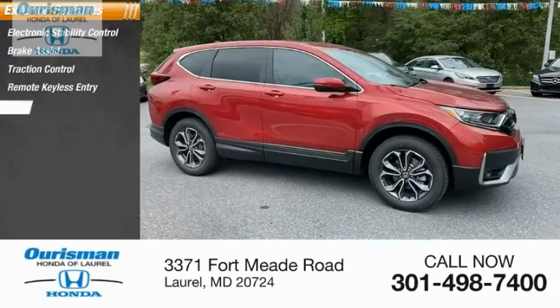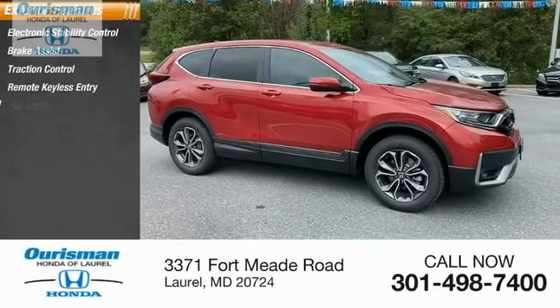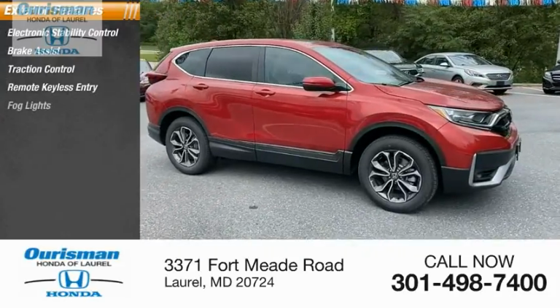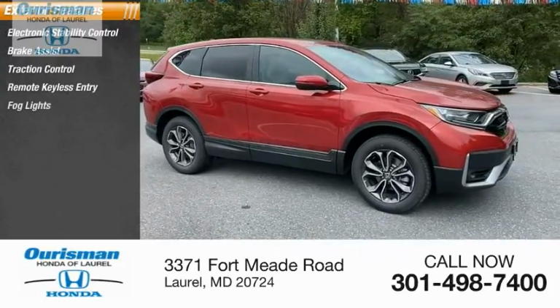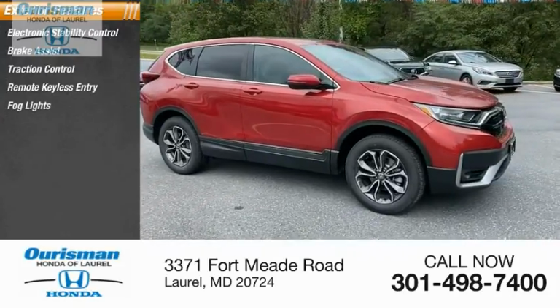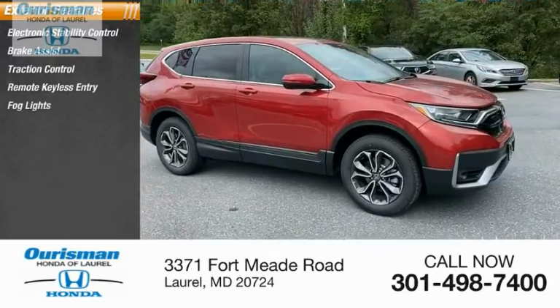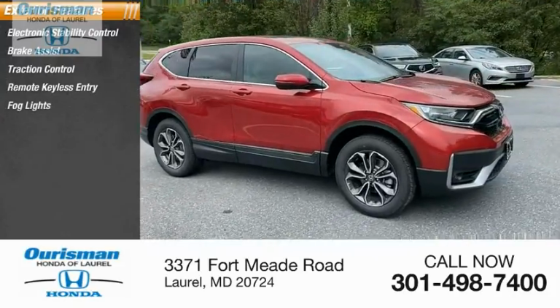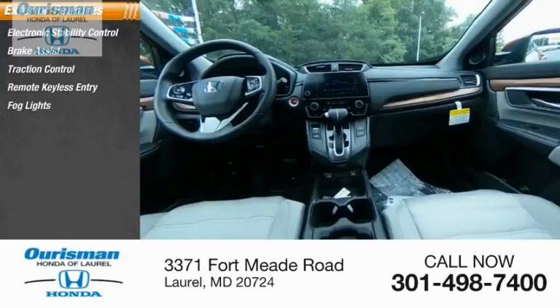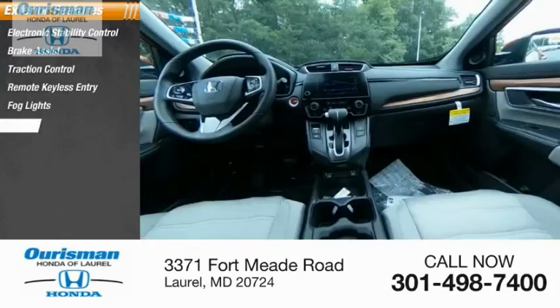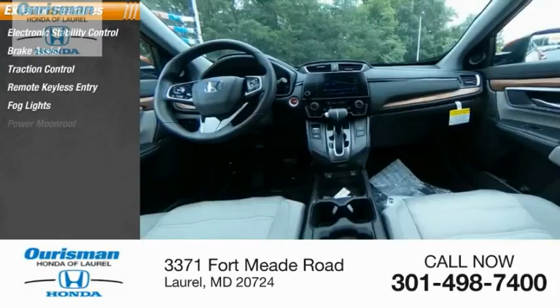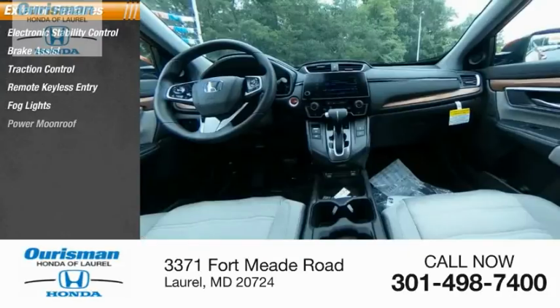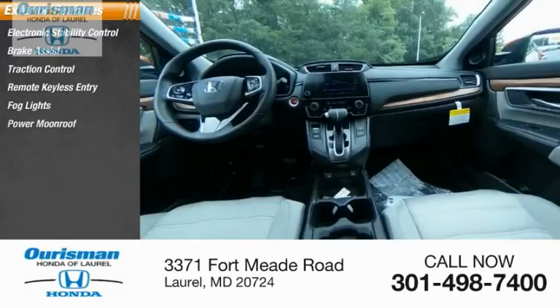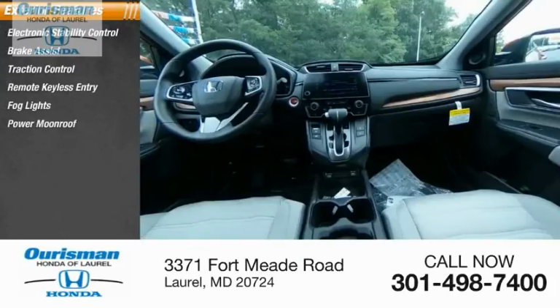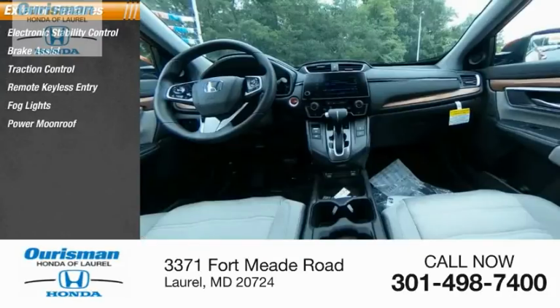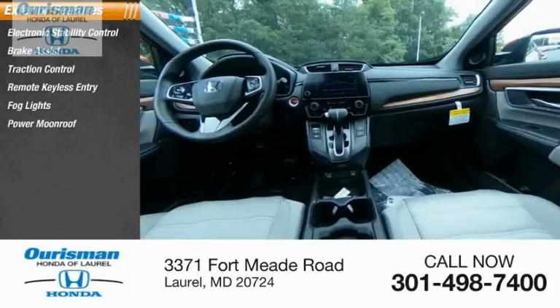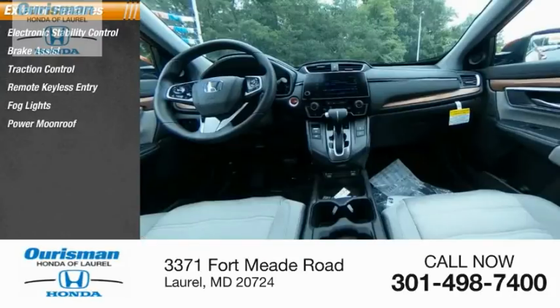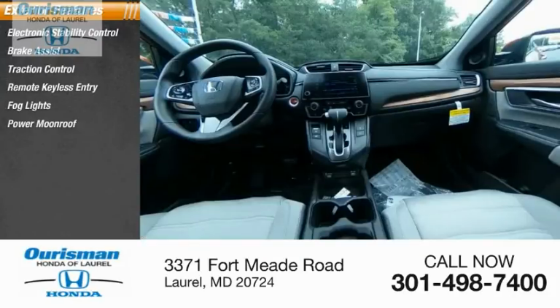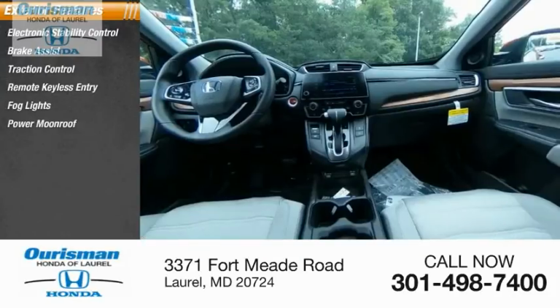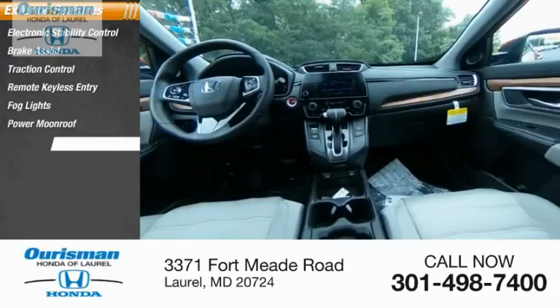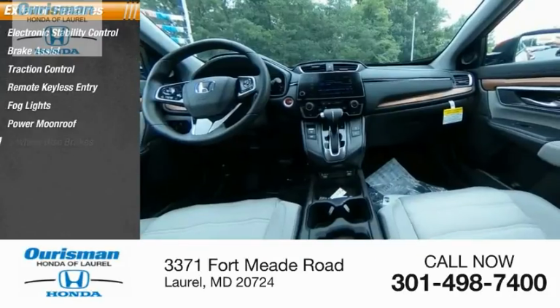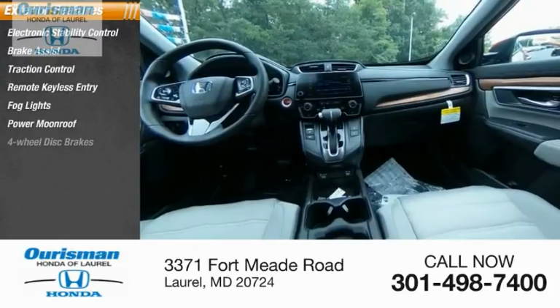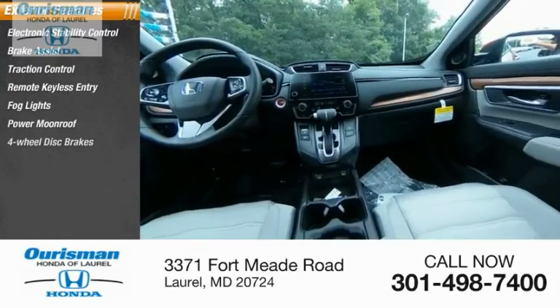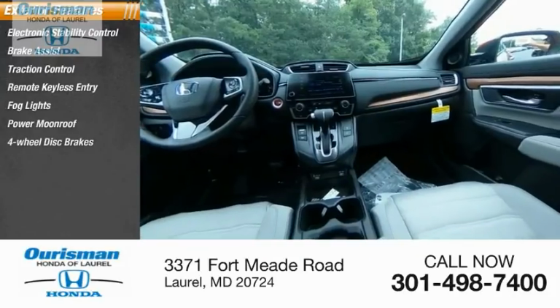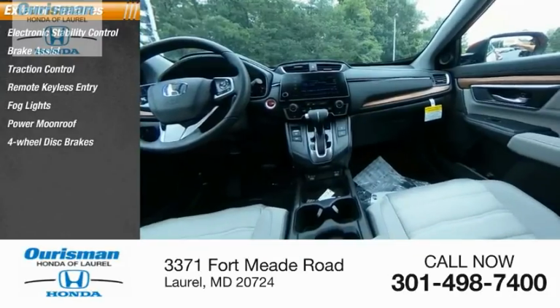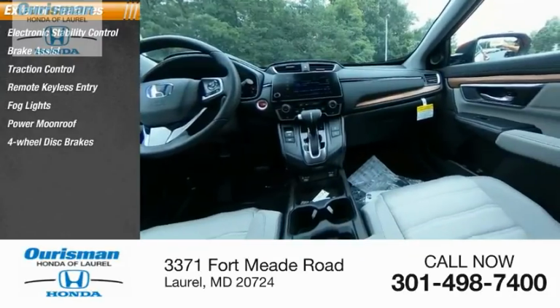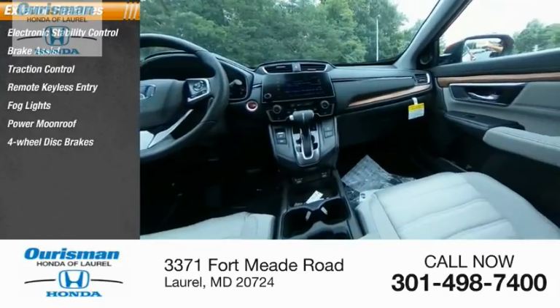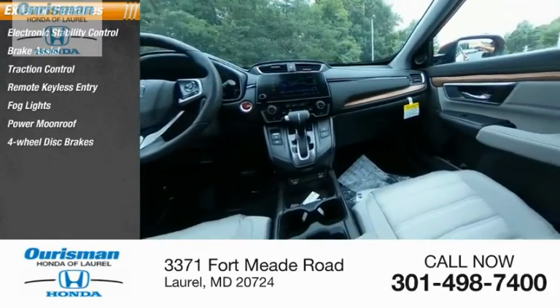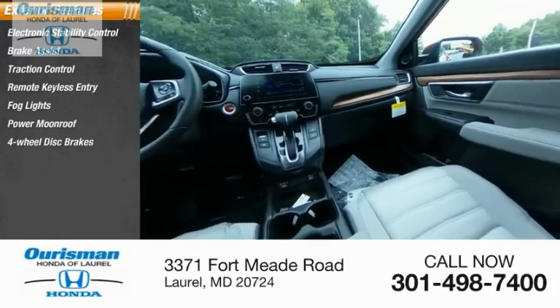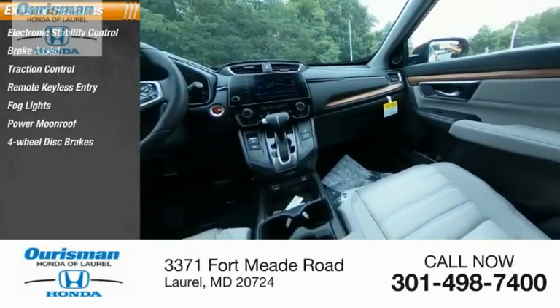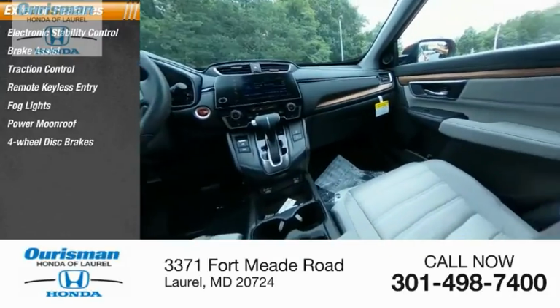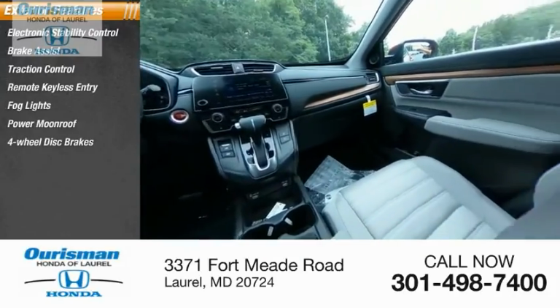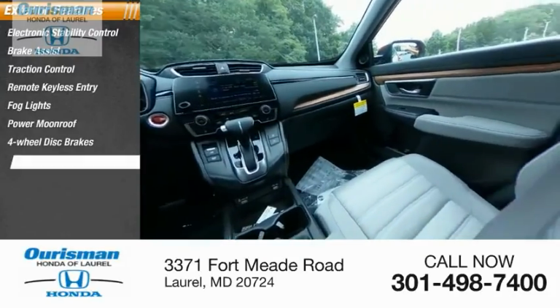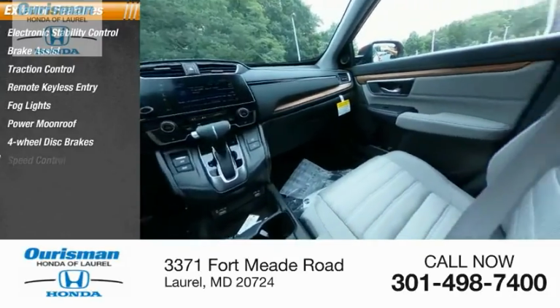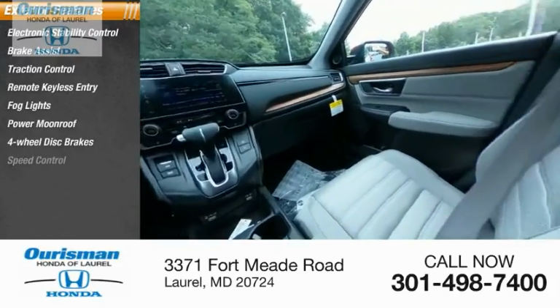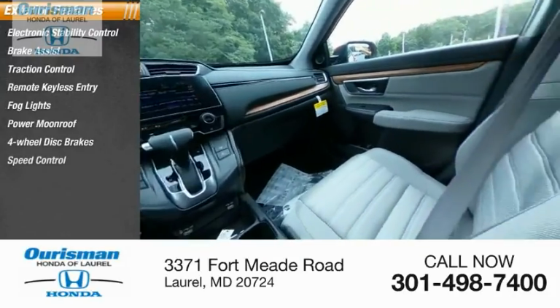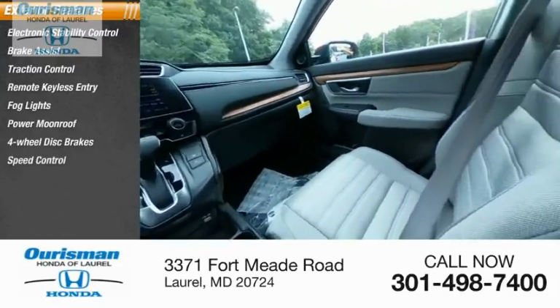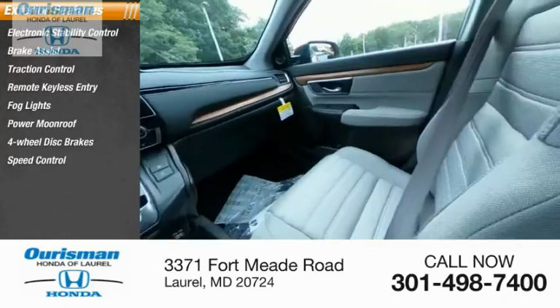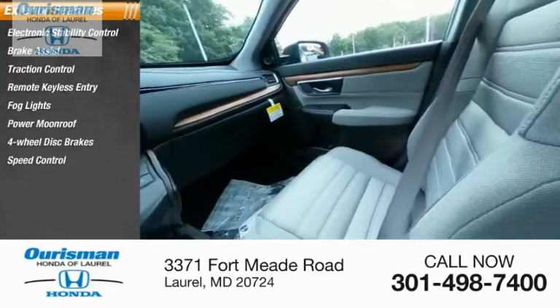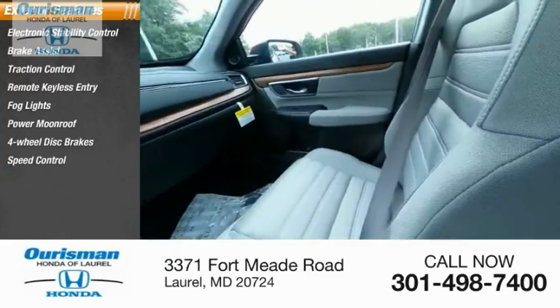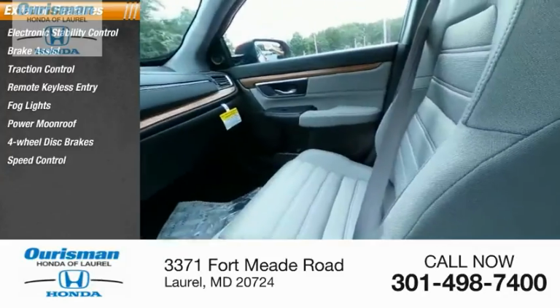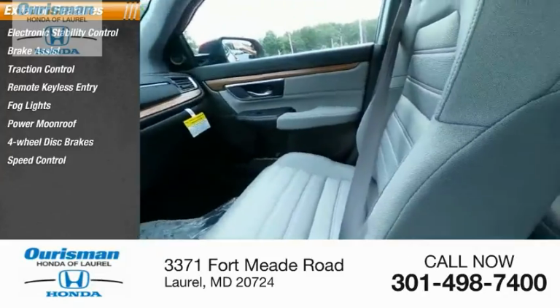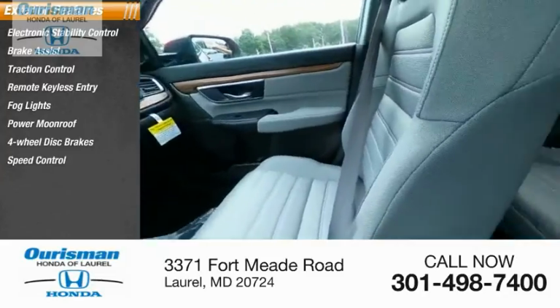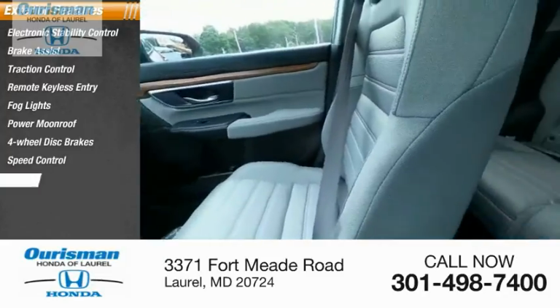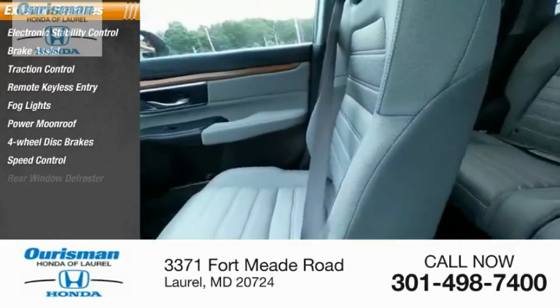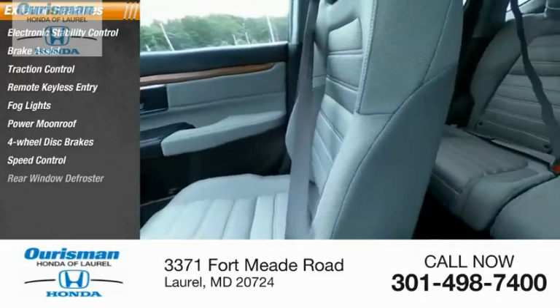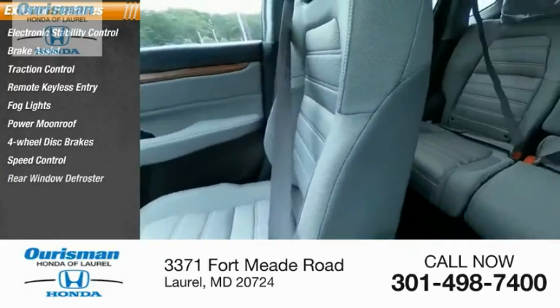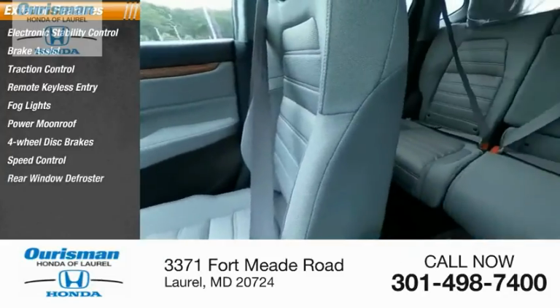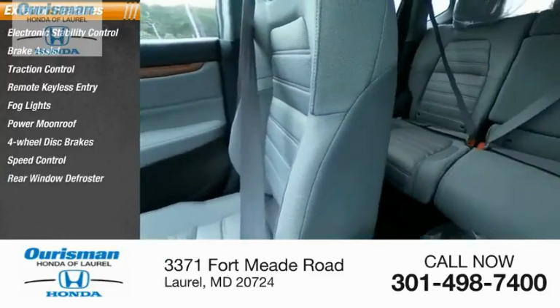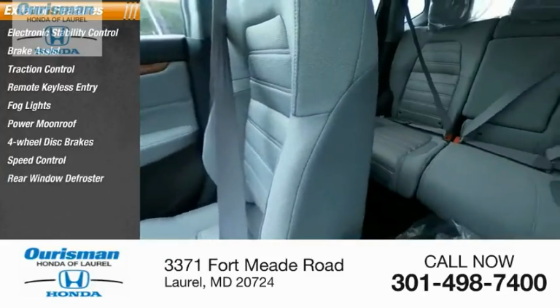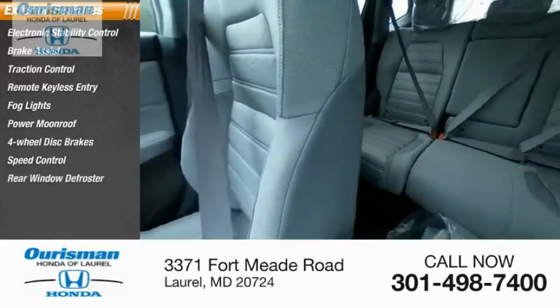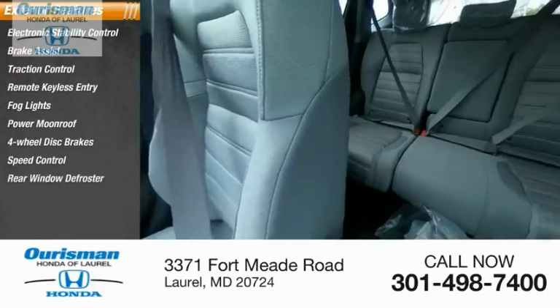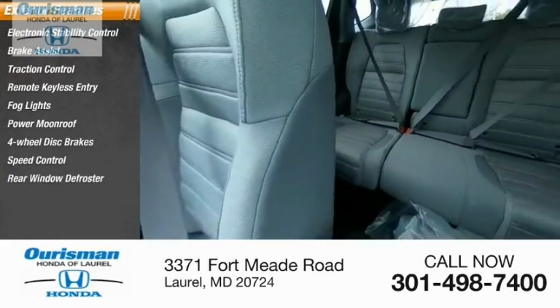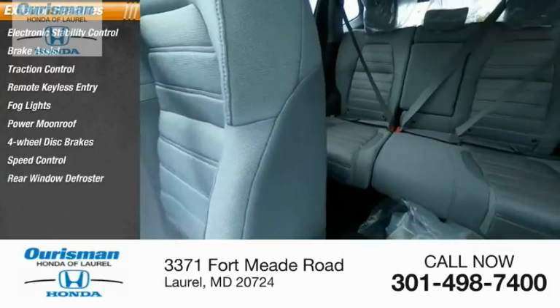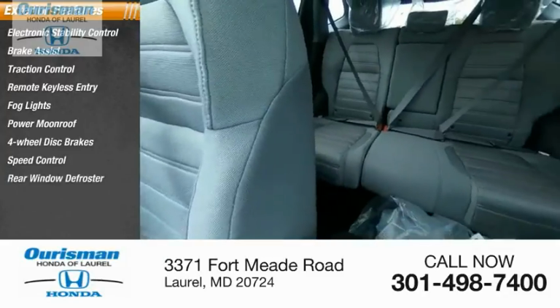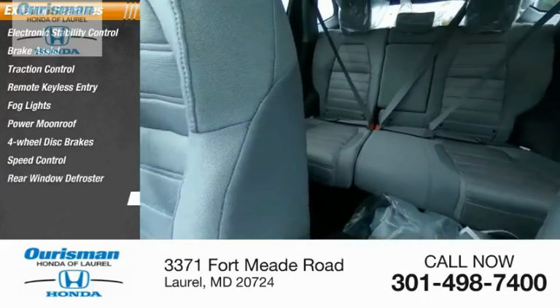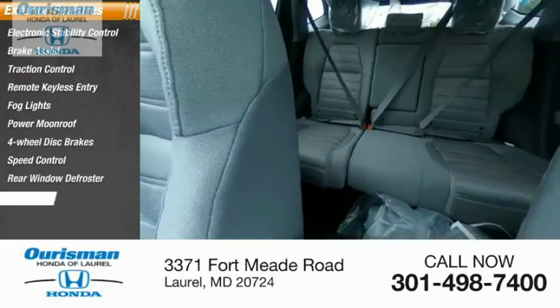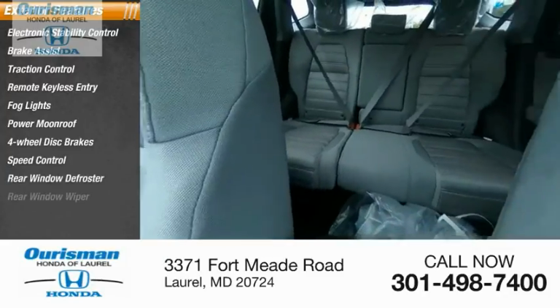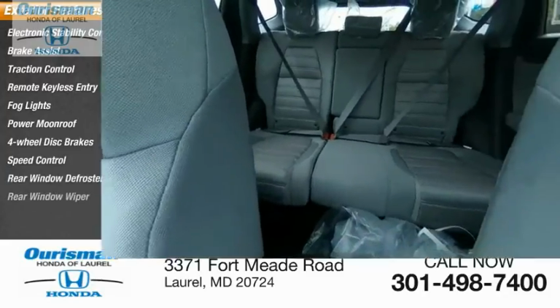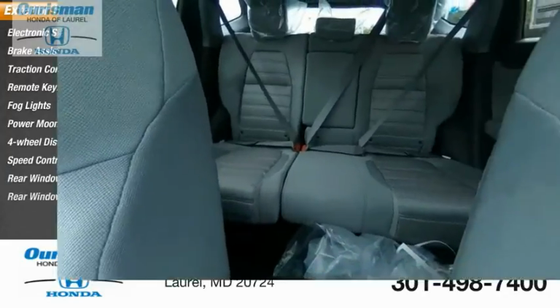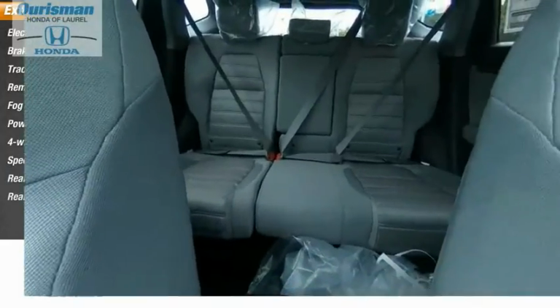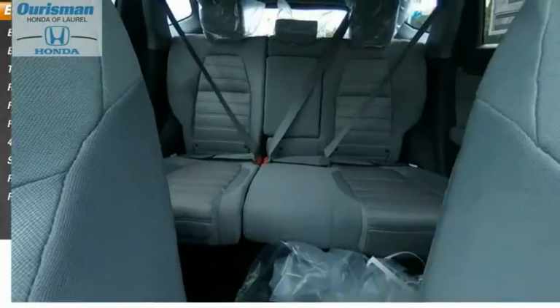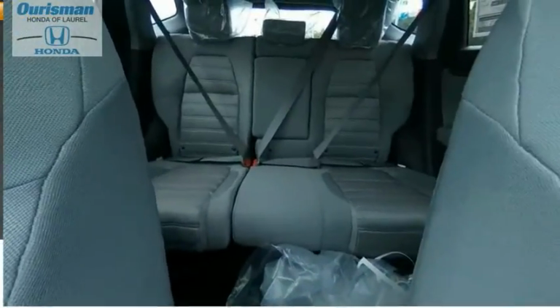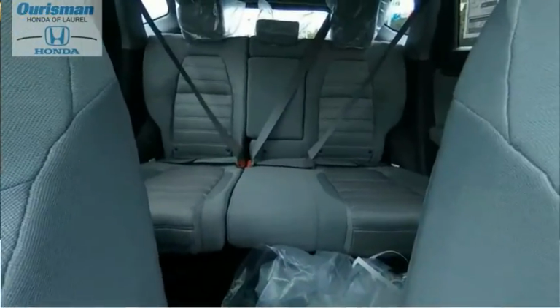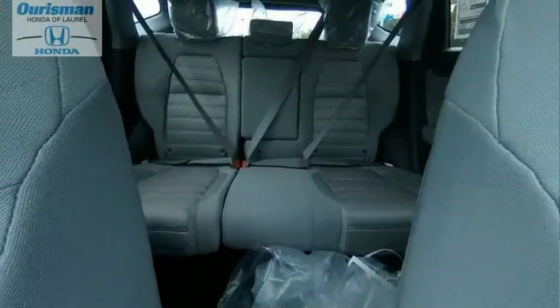Fog lights, power moonroof, four-wheel disc brakes, speed control, rear window defroster, and rear window wiper.